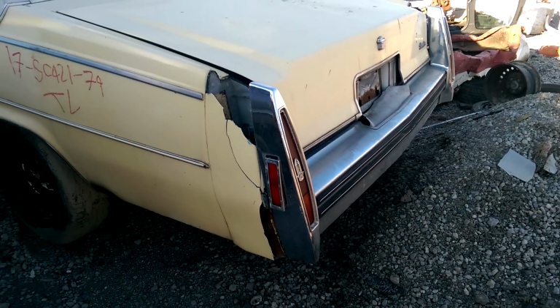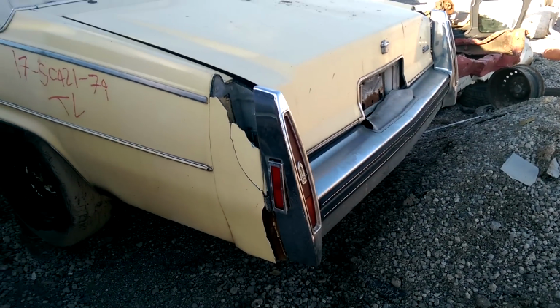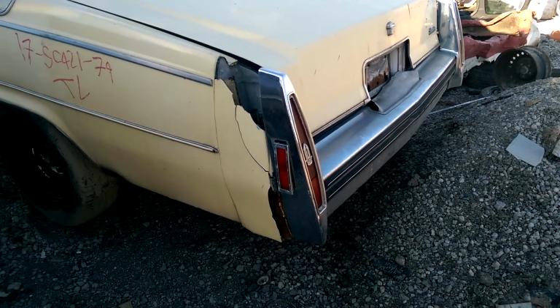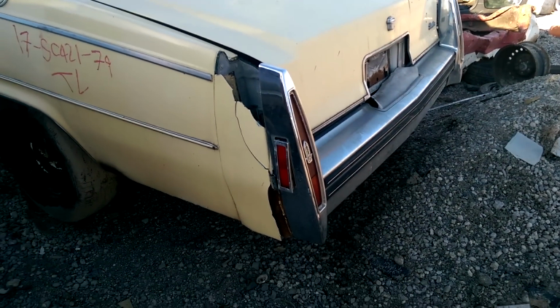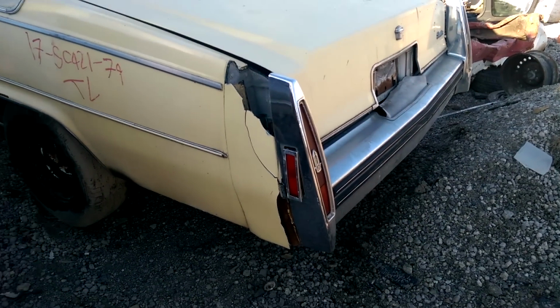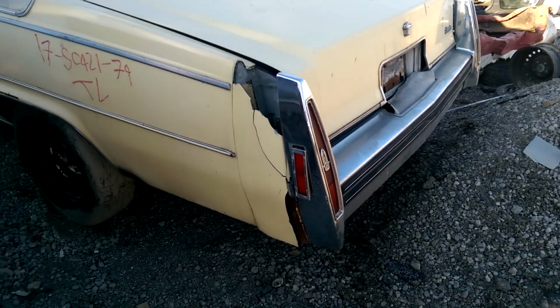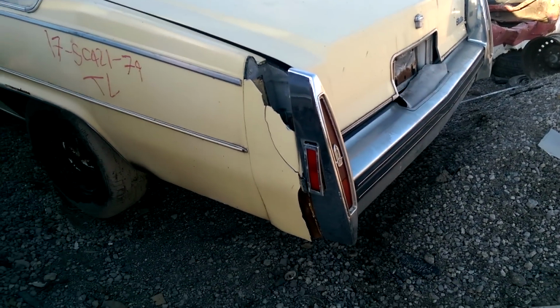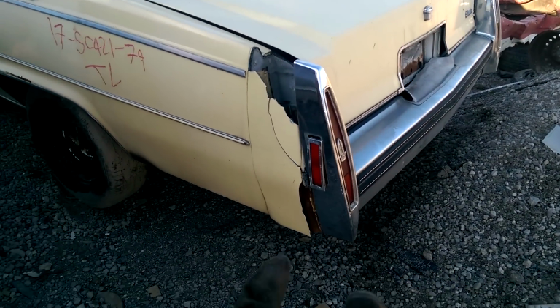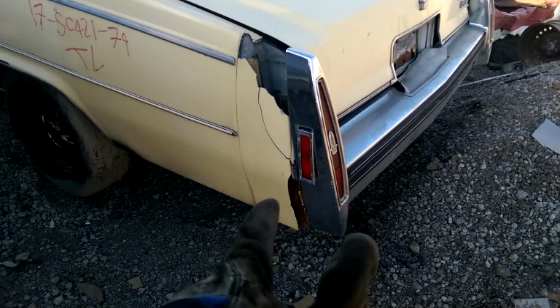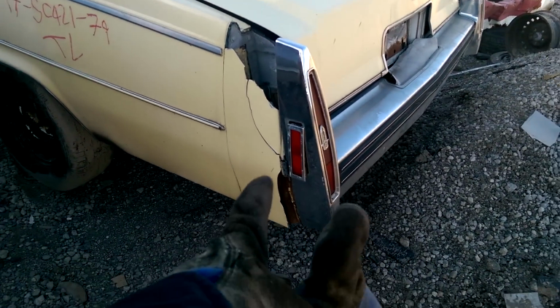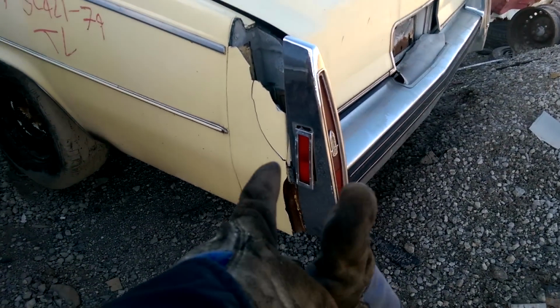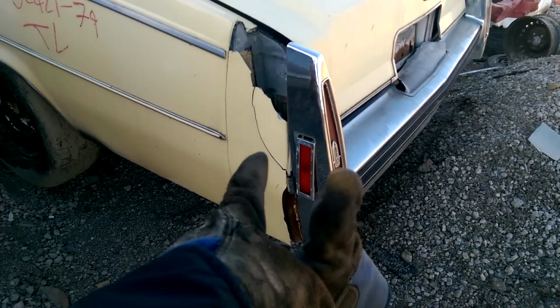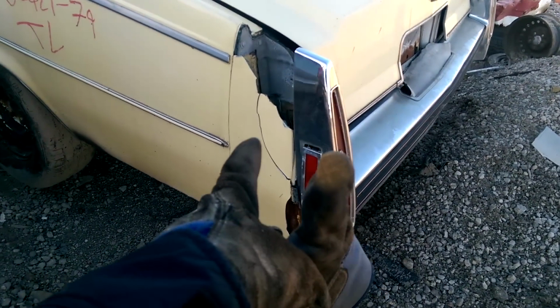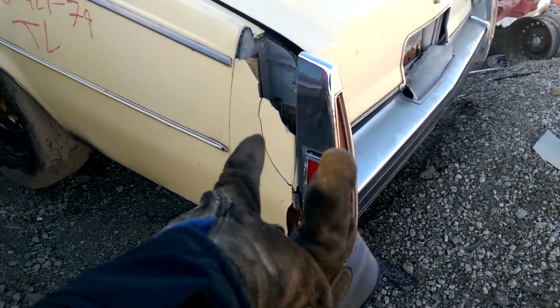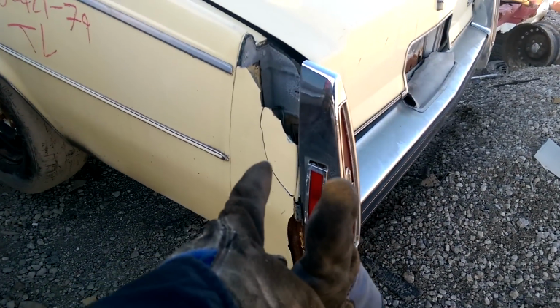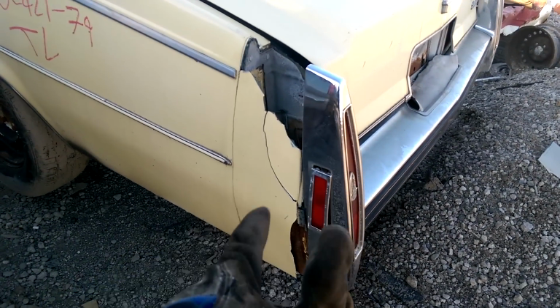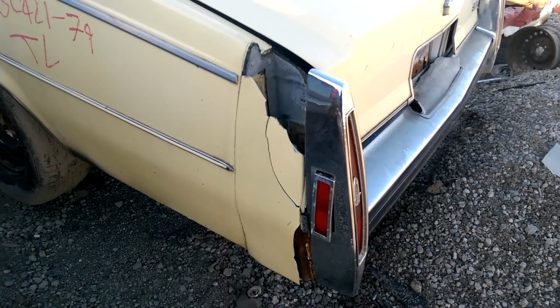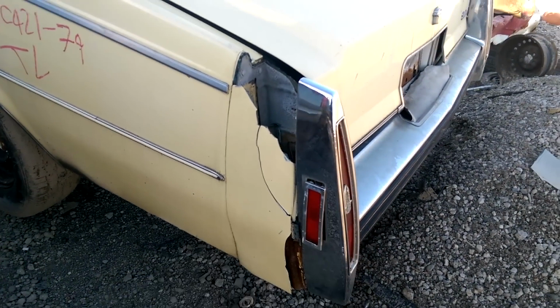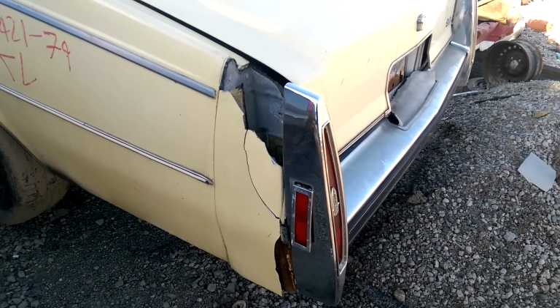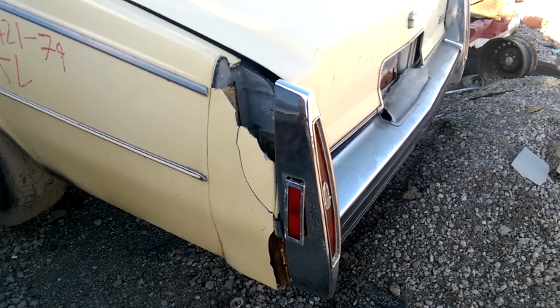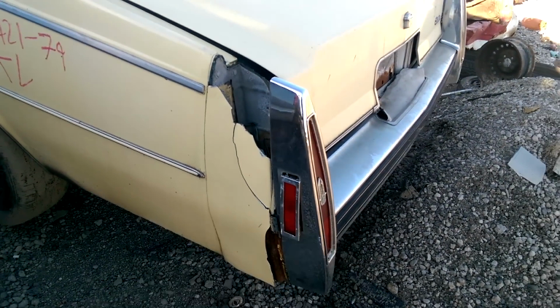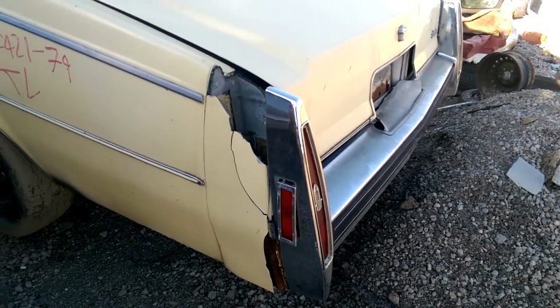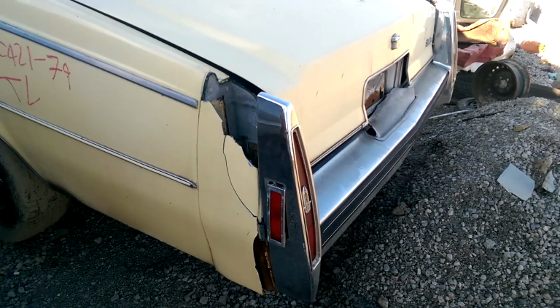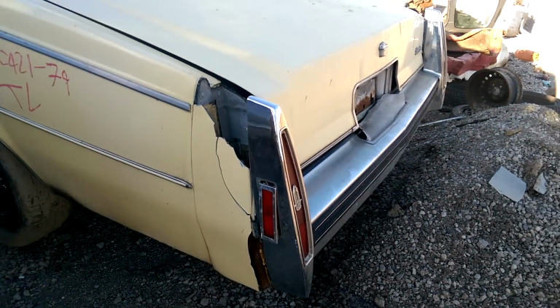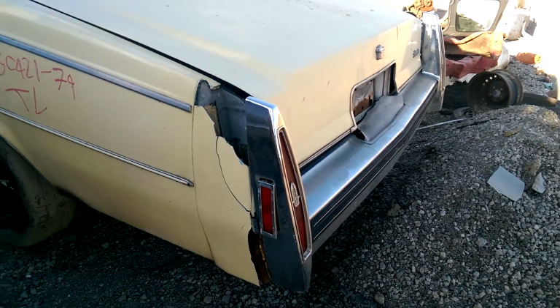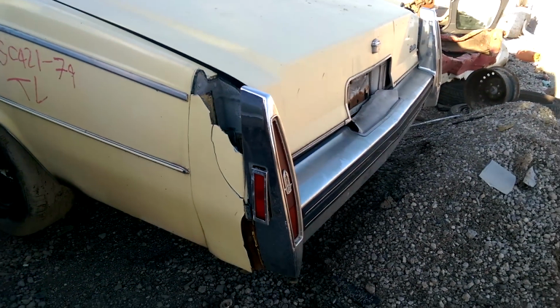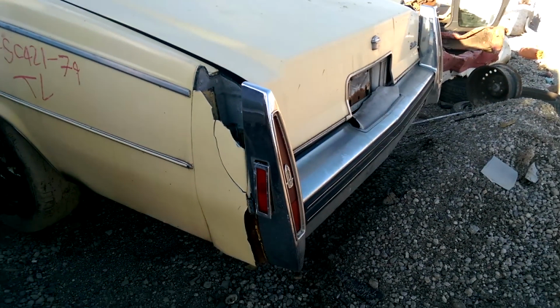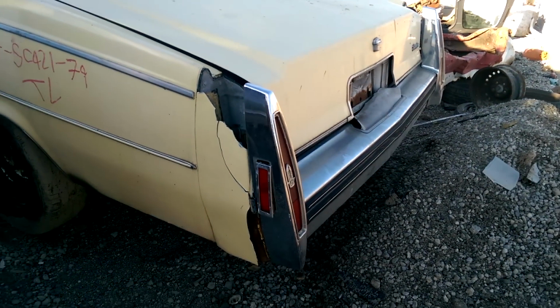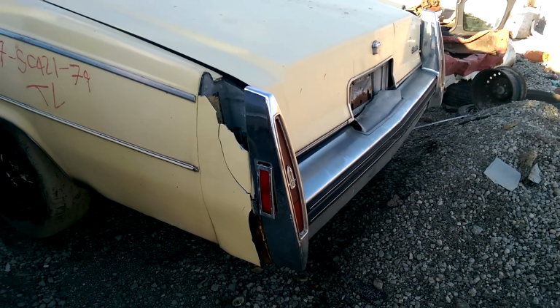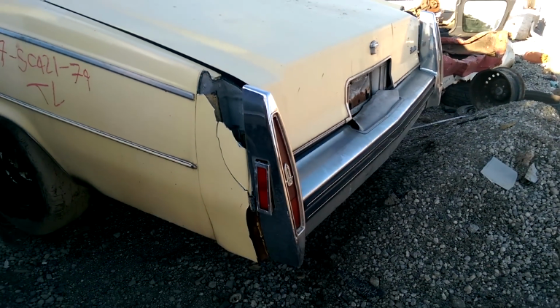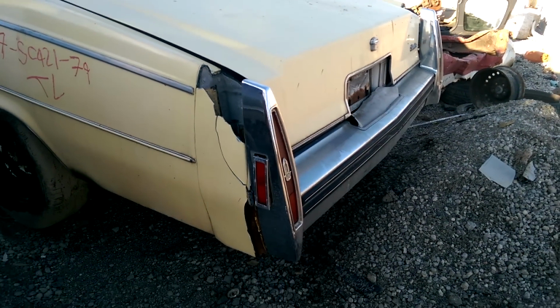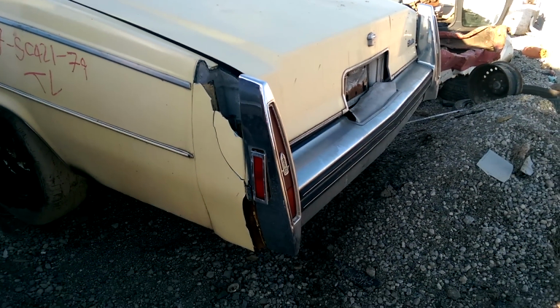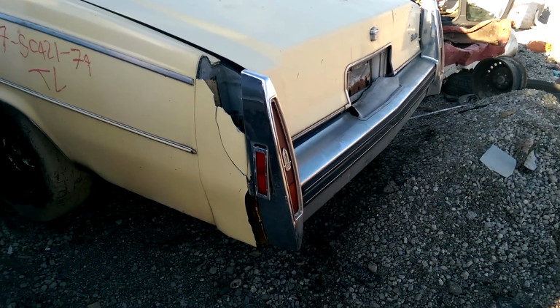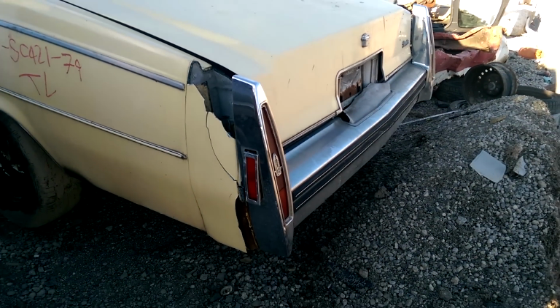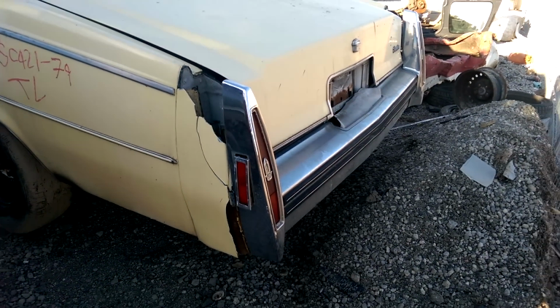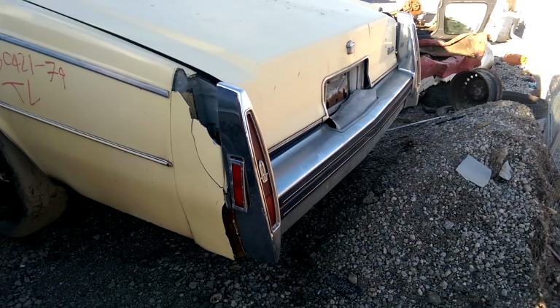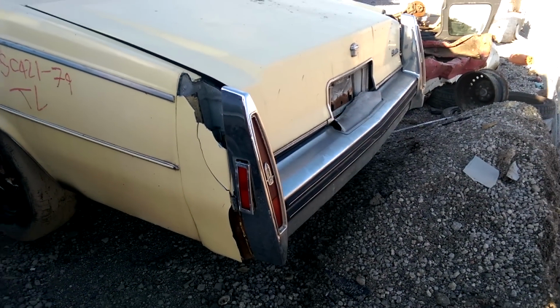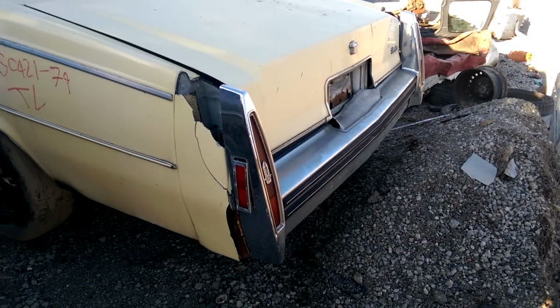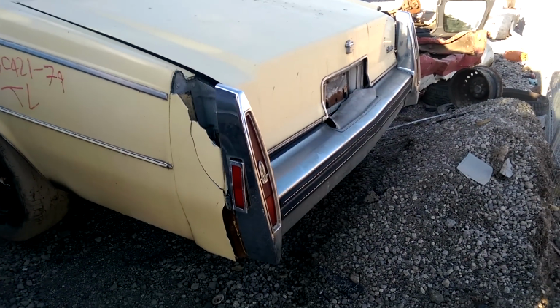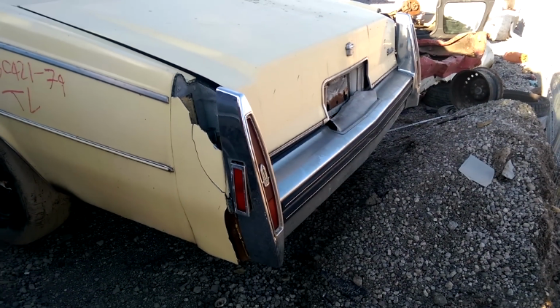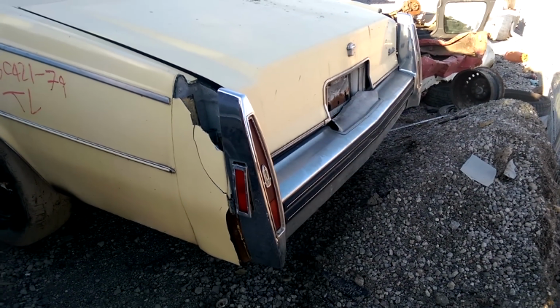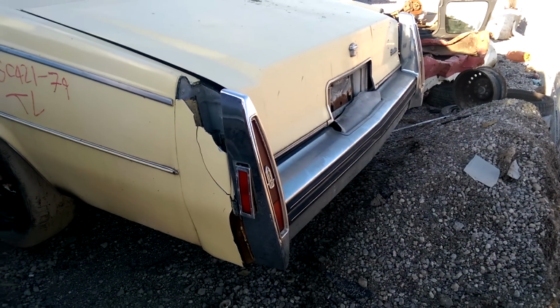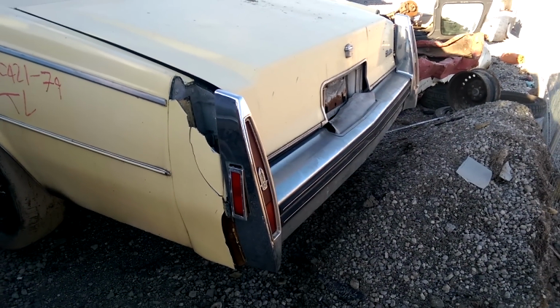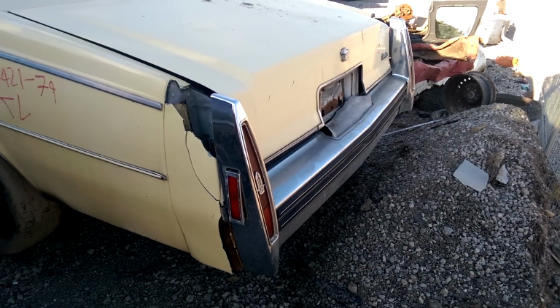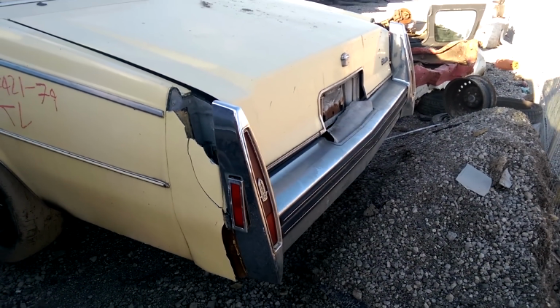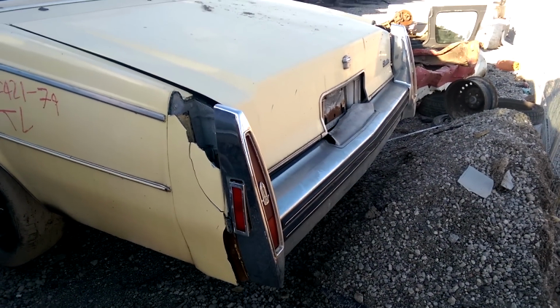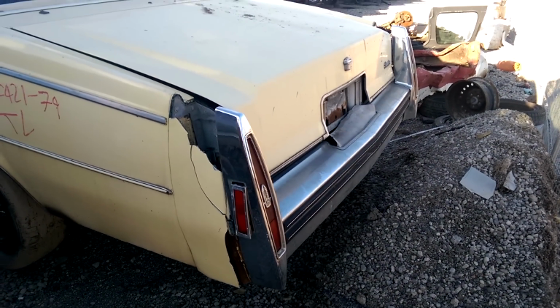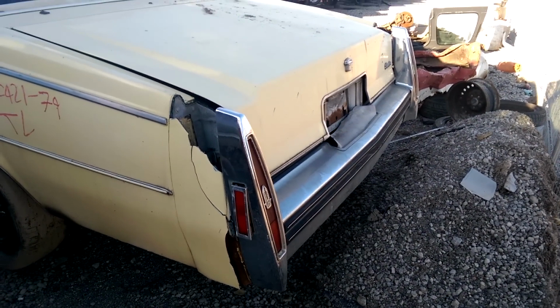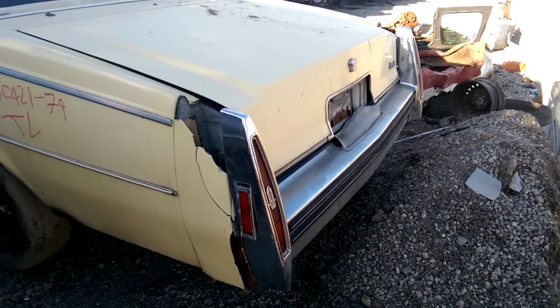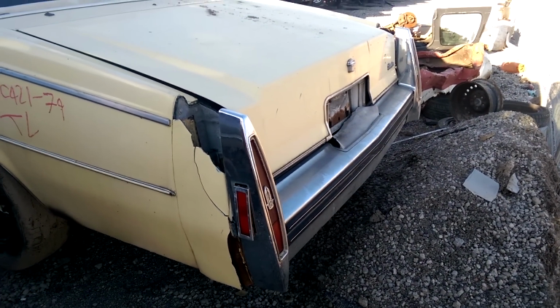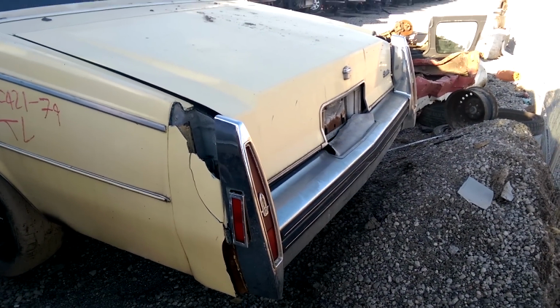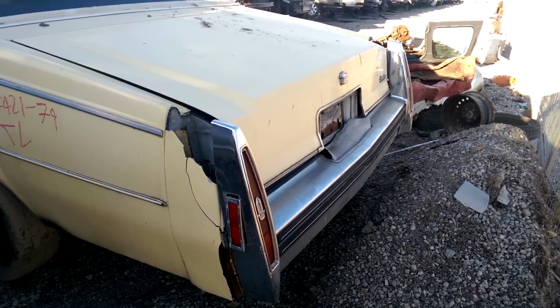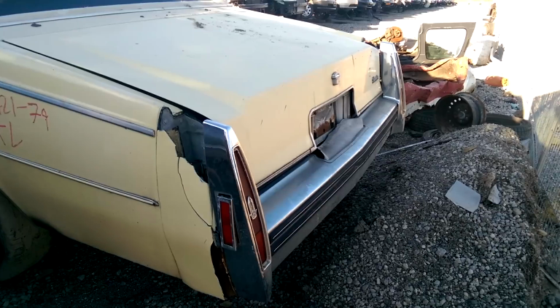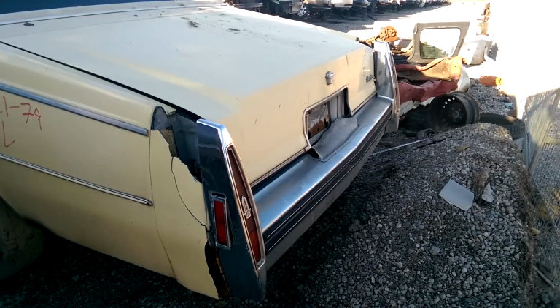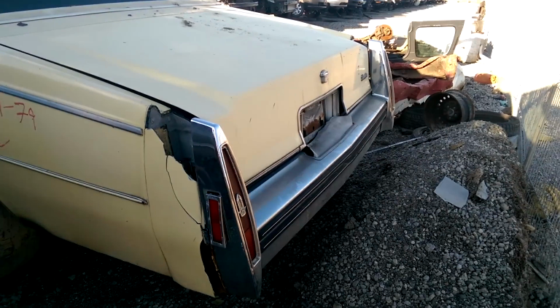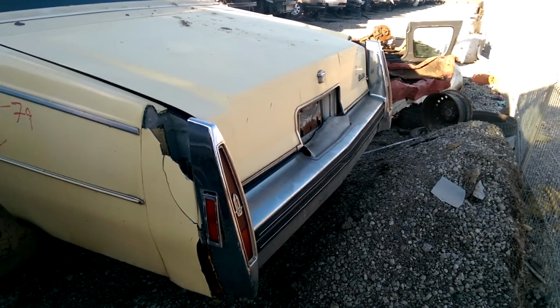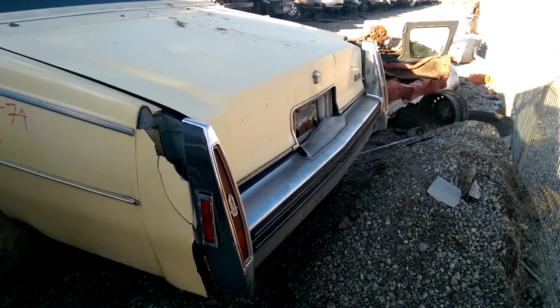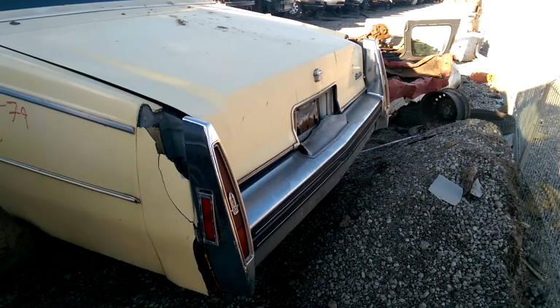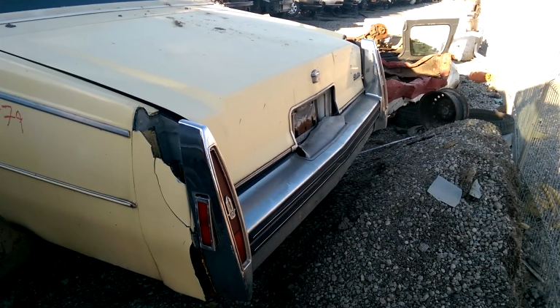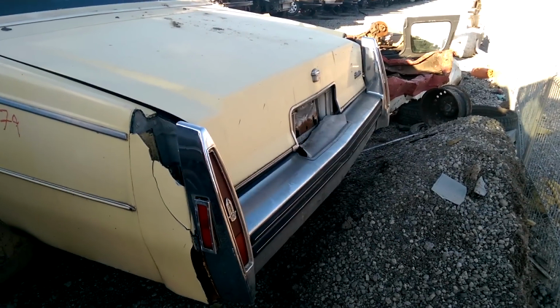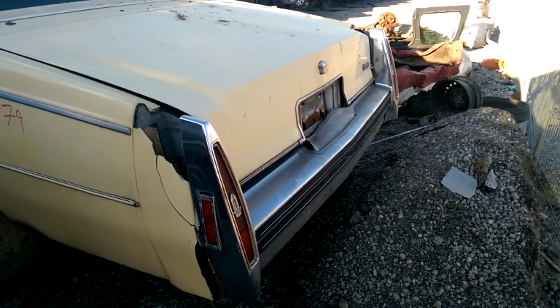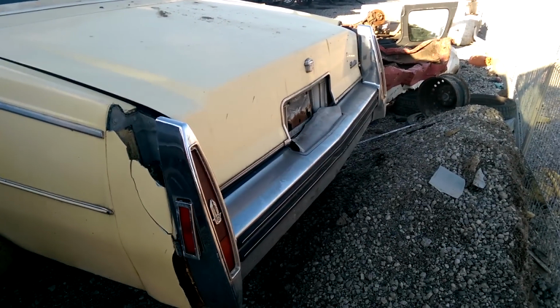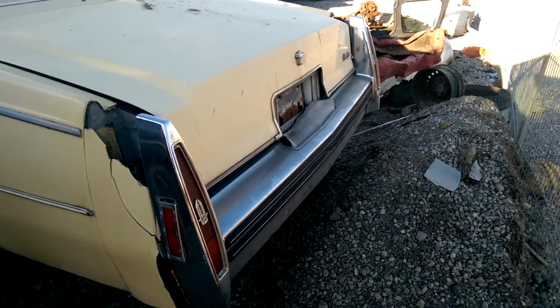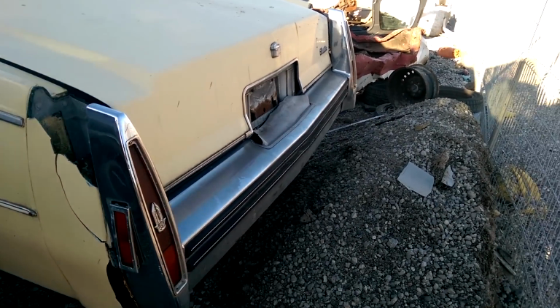These pieces are always missing when I see them in junkyards. They're always busted, like this one is.